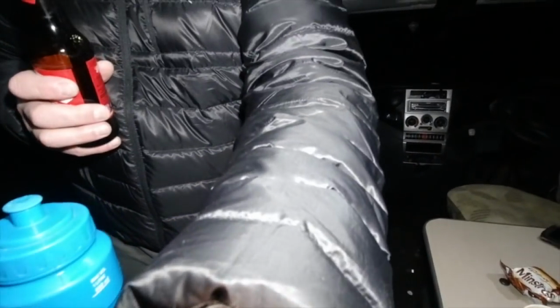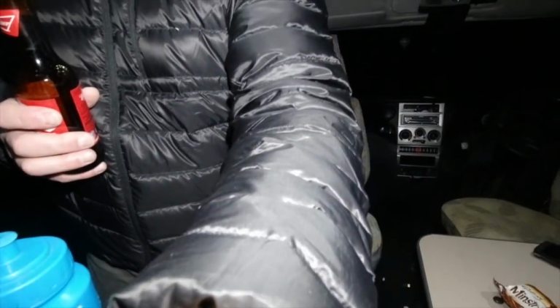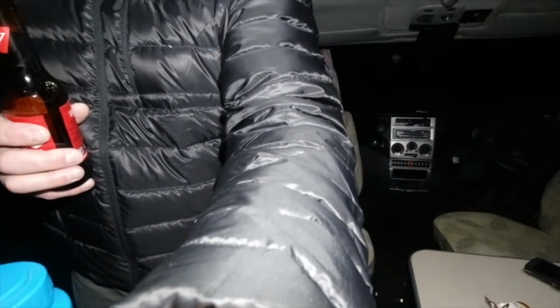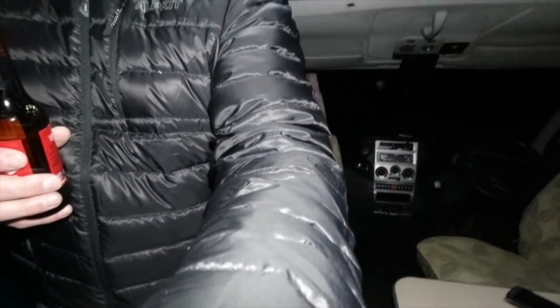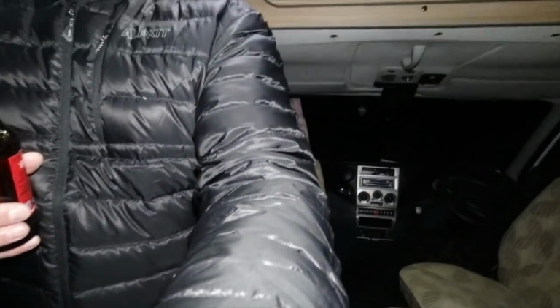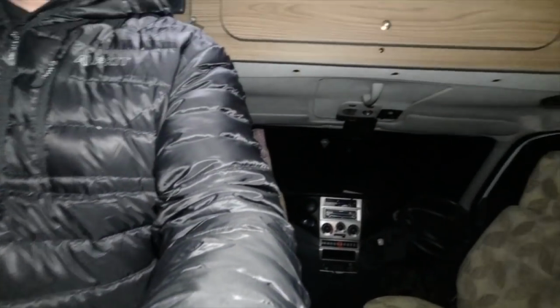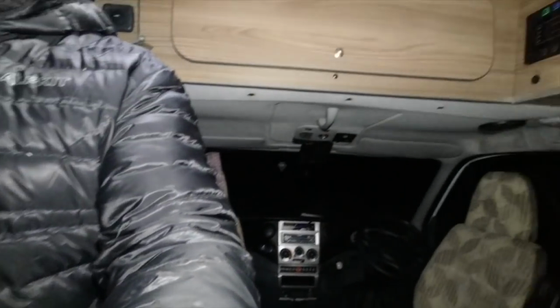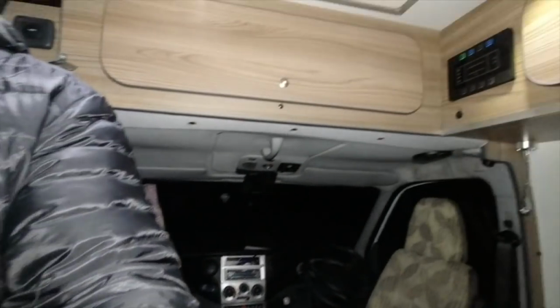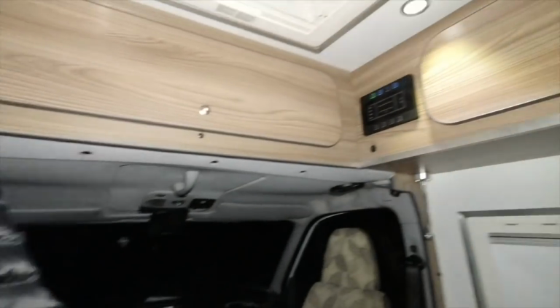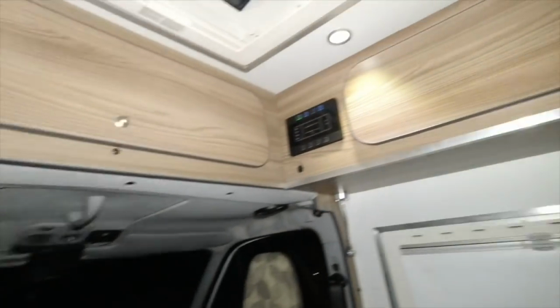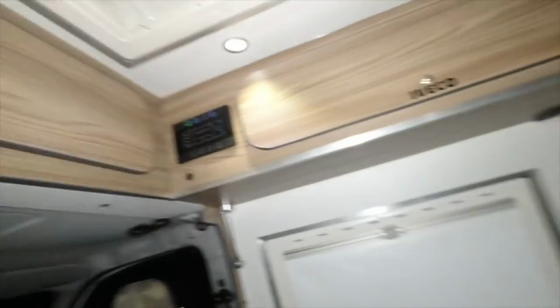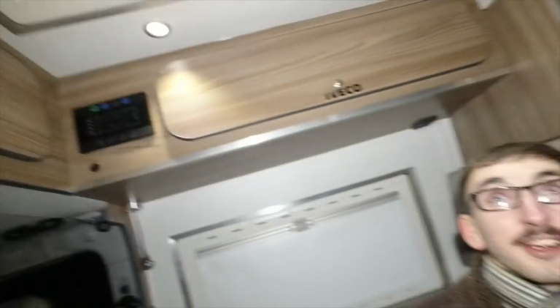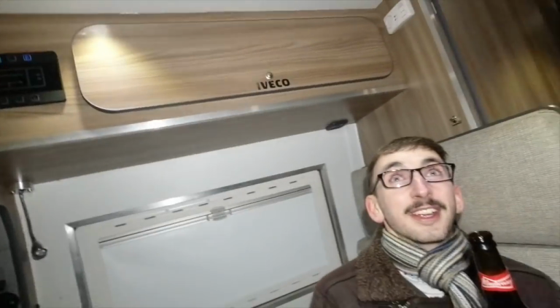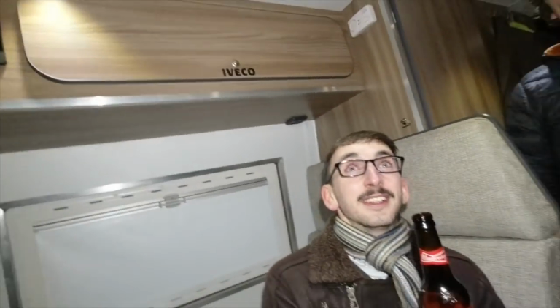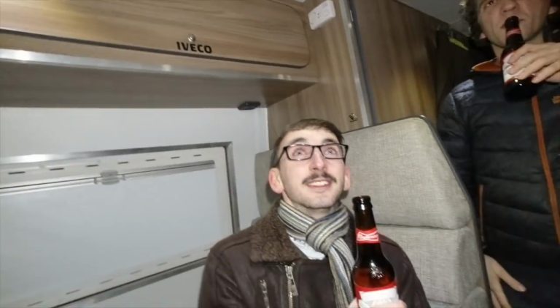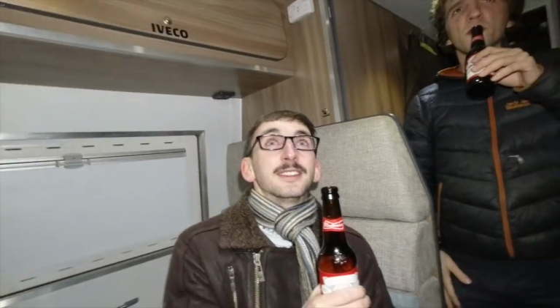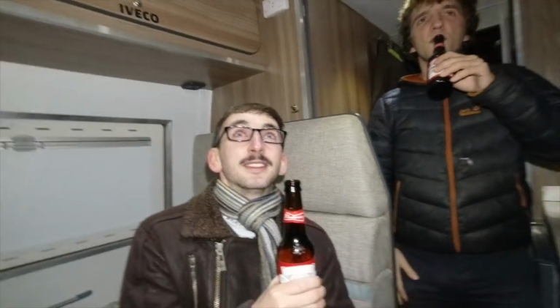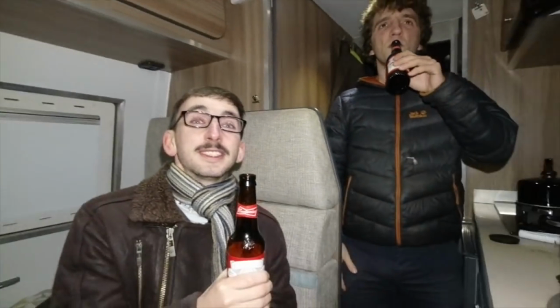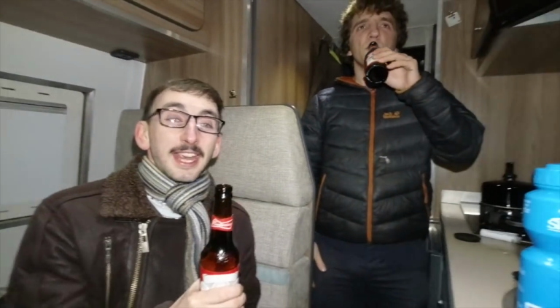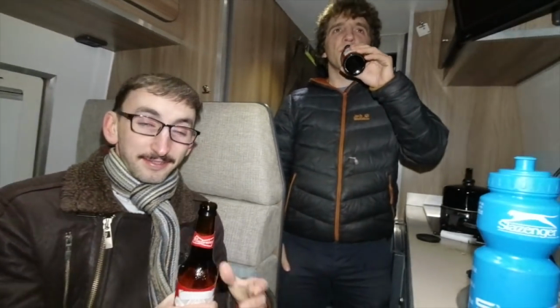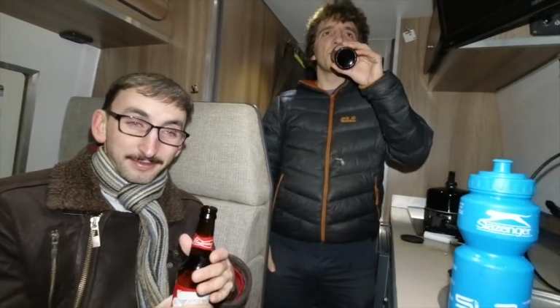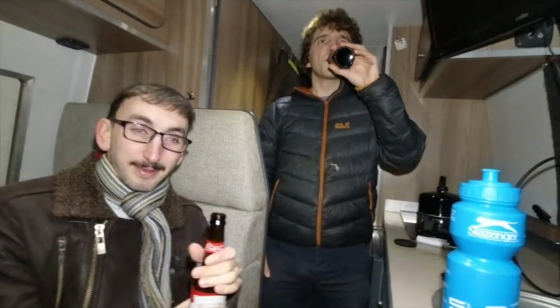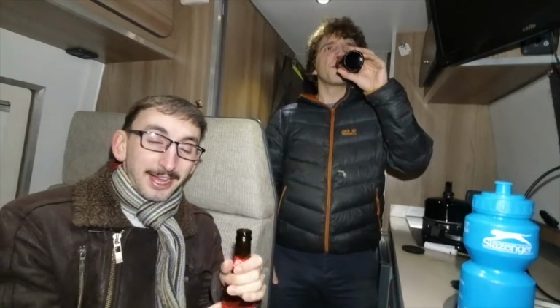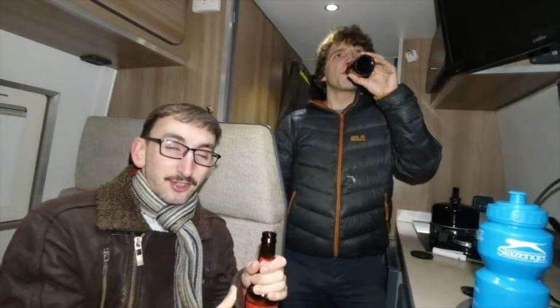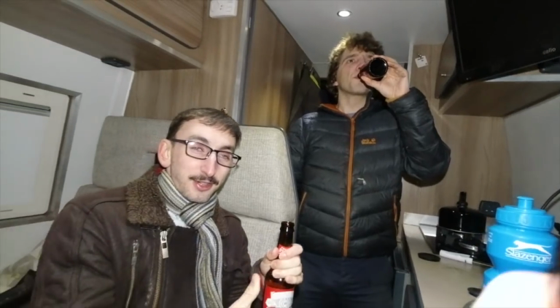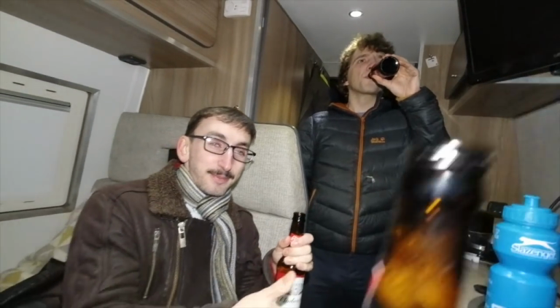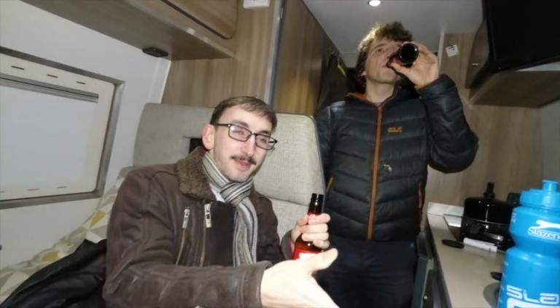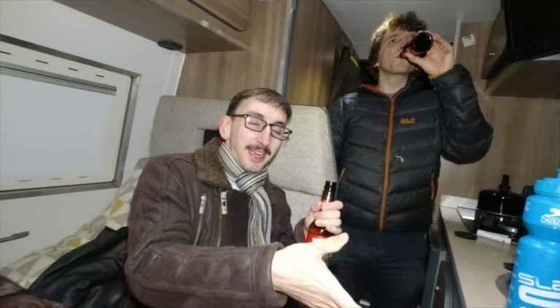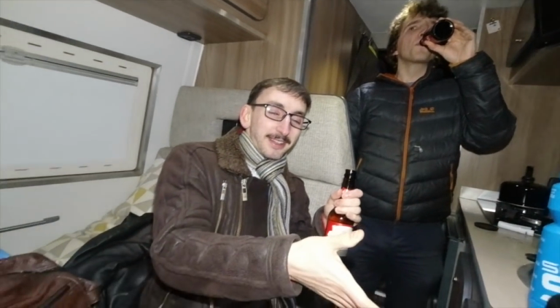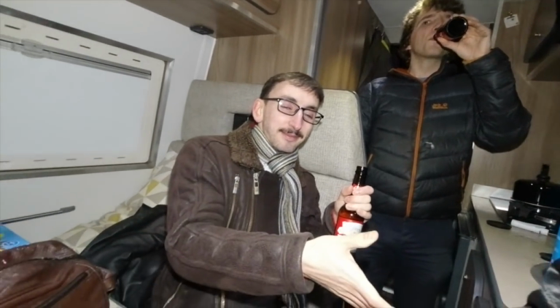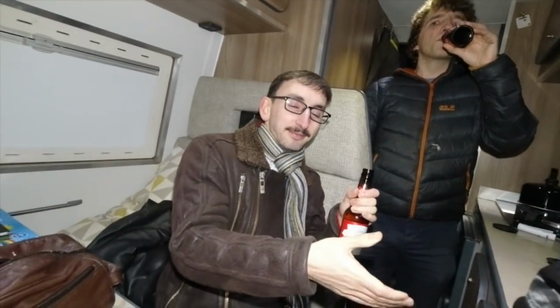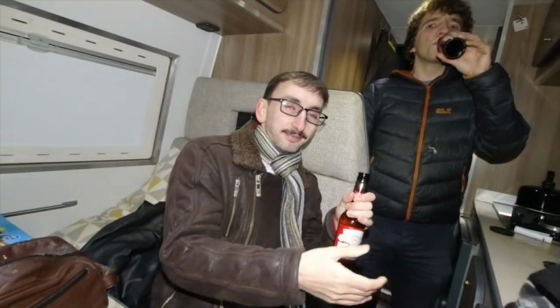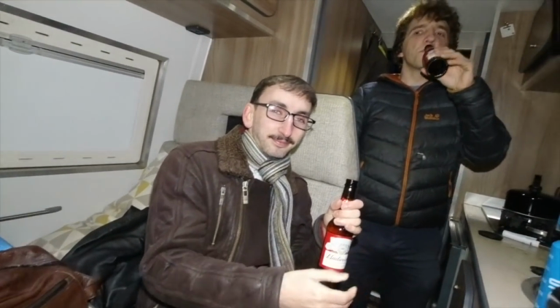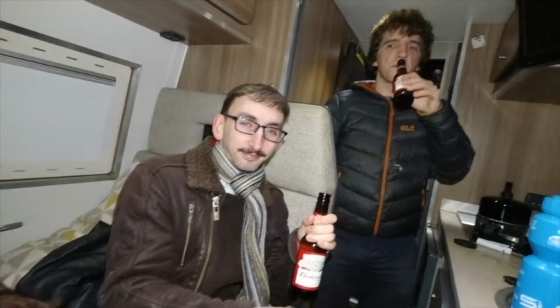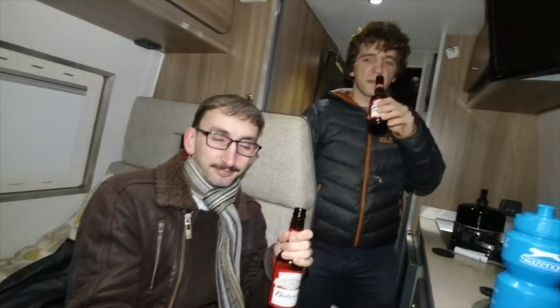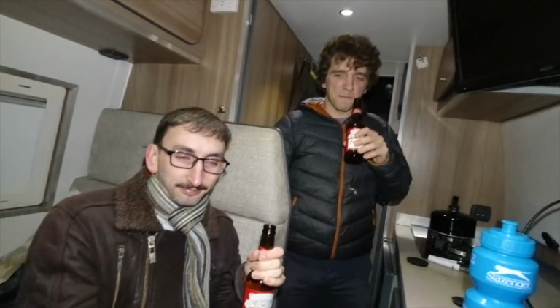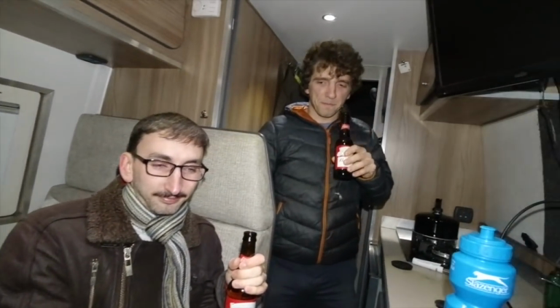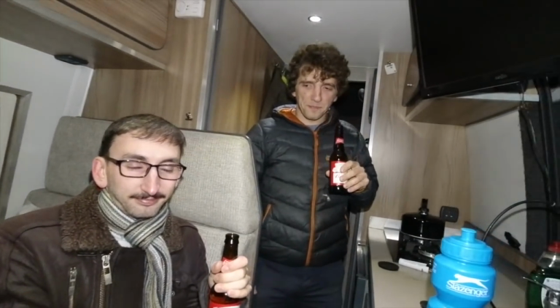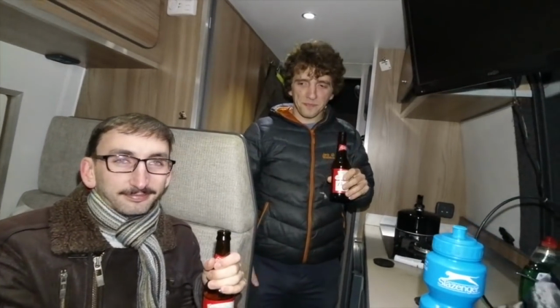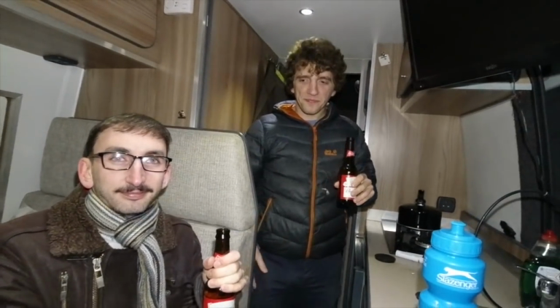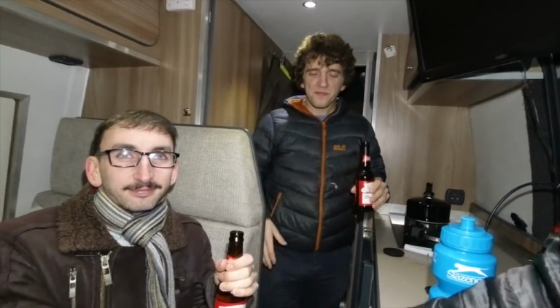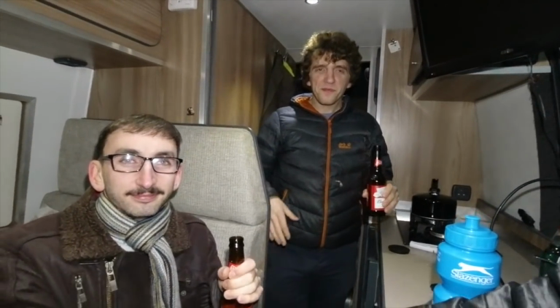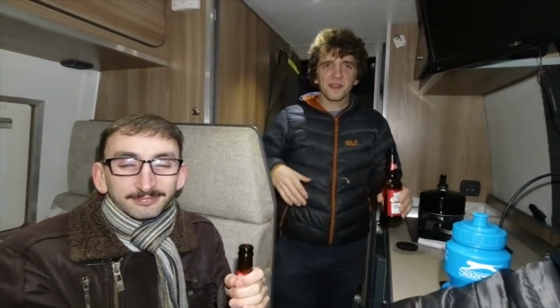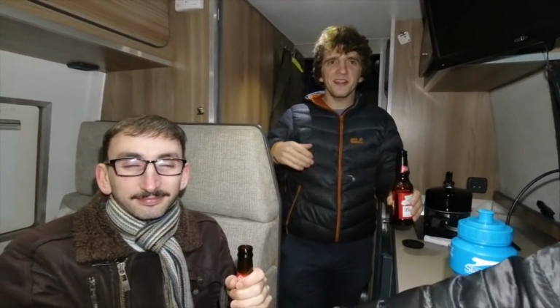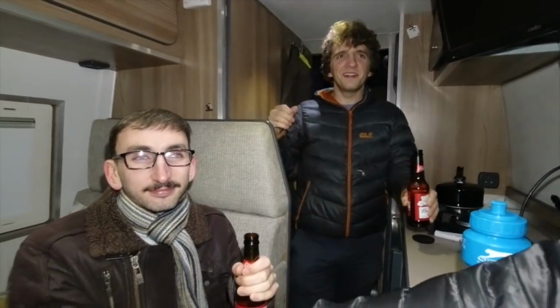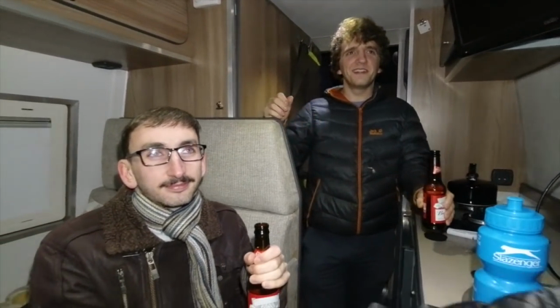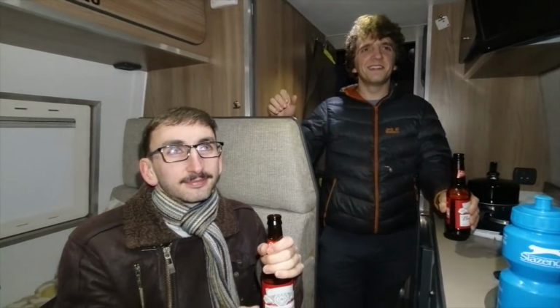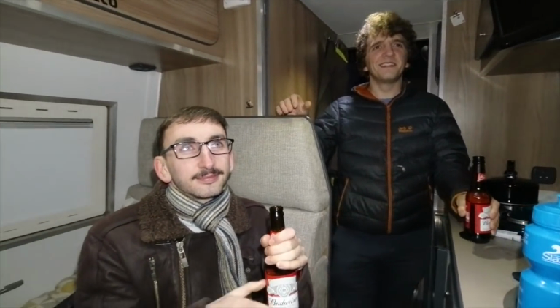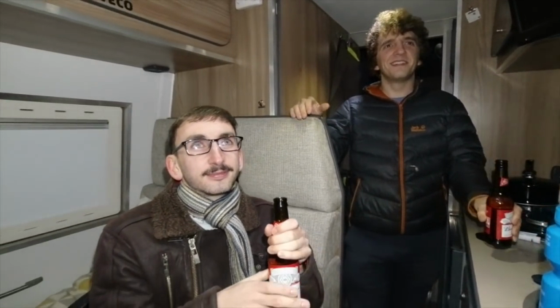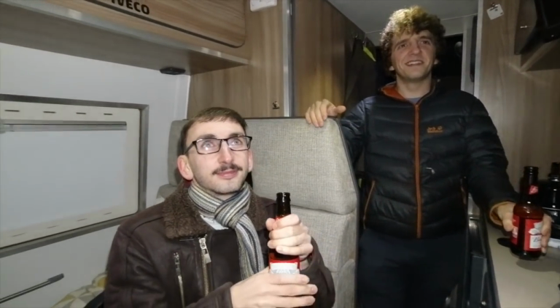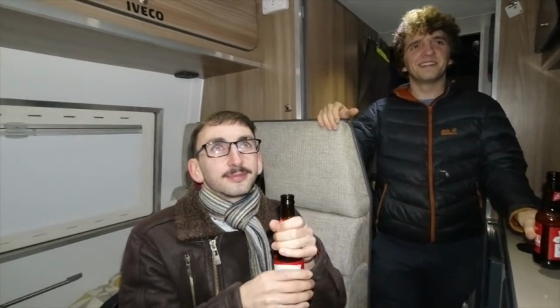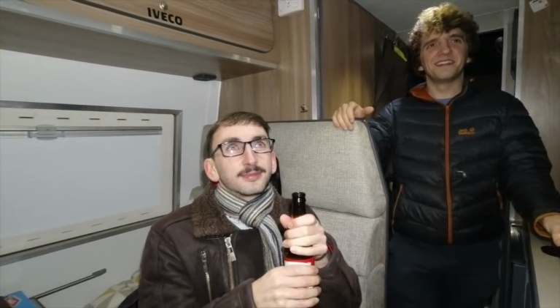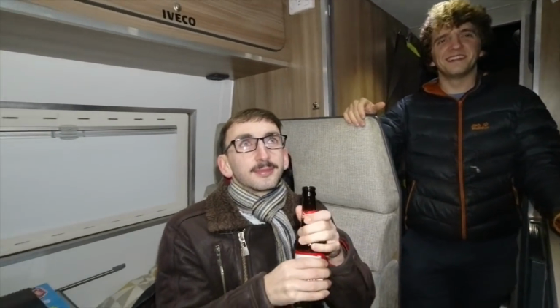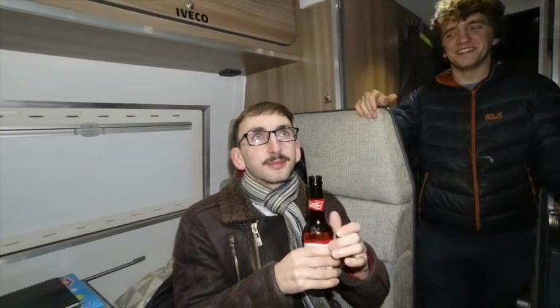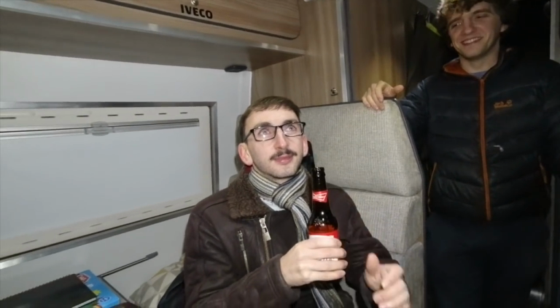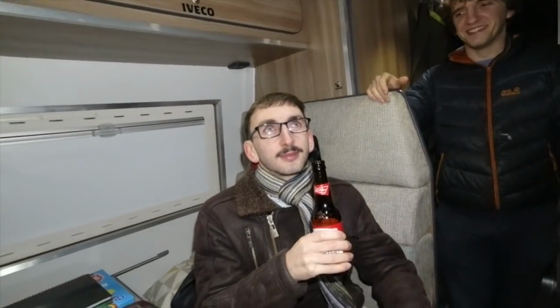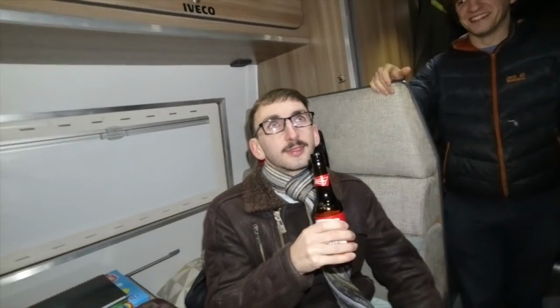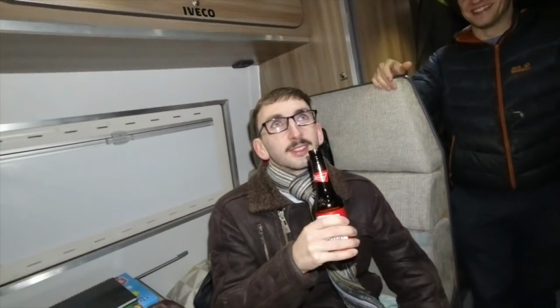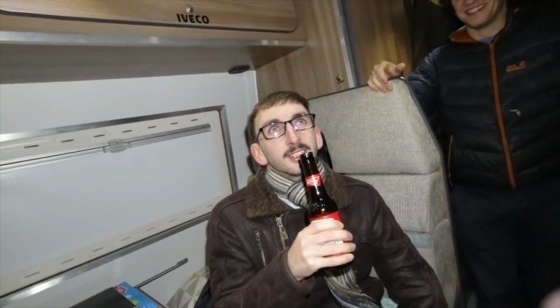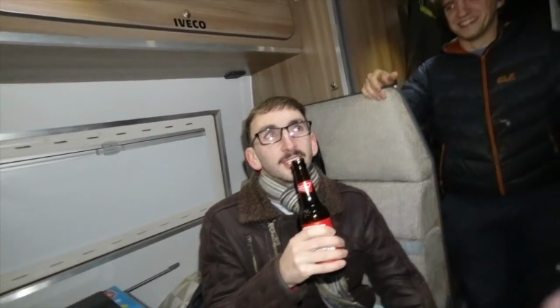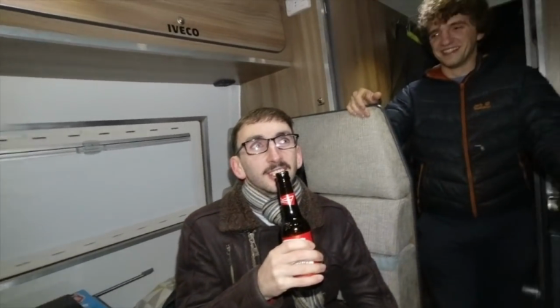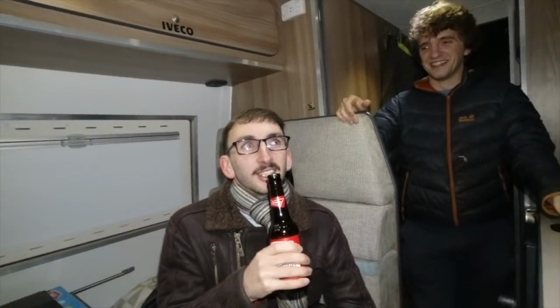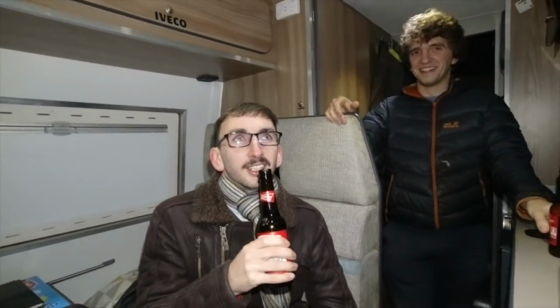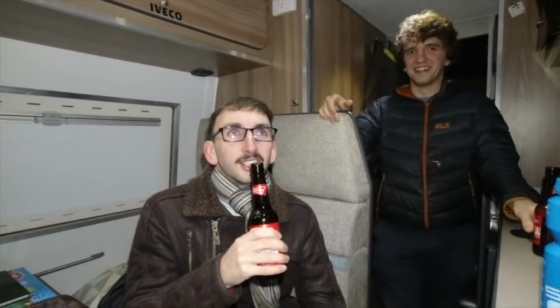I didn't get your name sorry. I'm Dave. Andrew. Nice to meet you Andrew. And you've got a claim to fame haven't you, on this van?